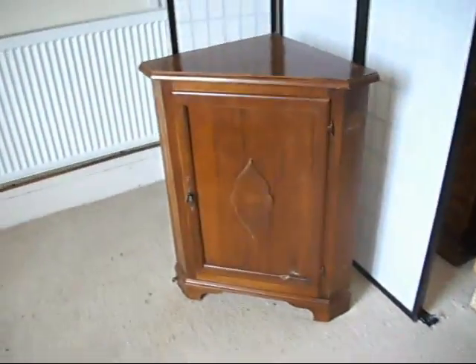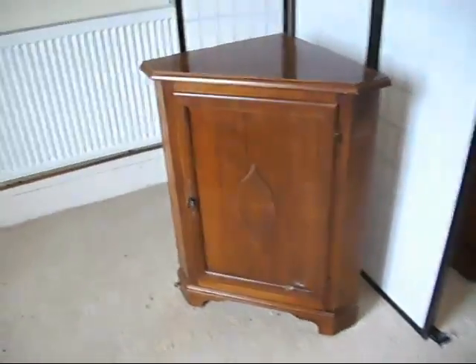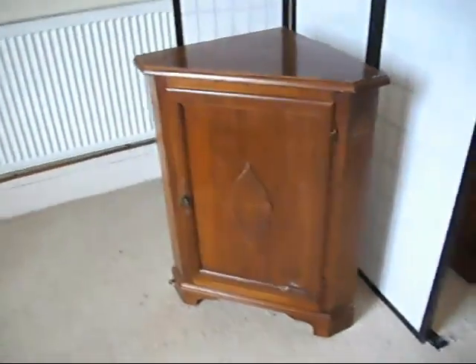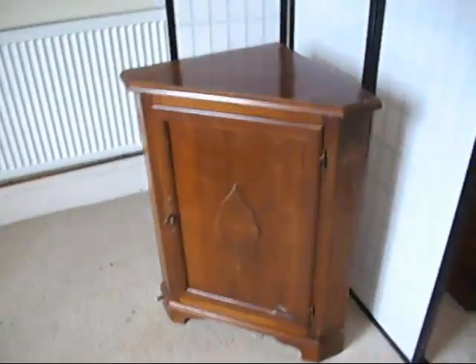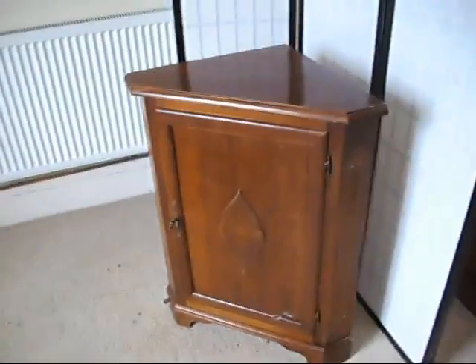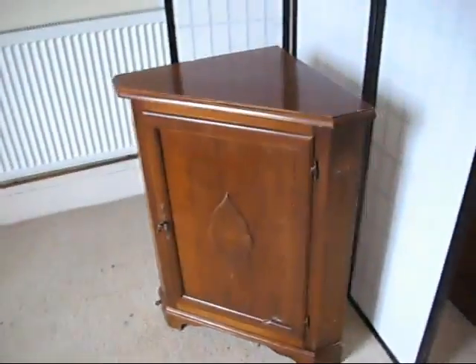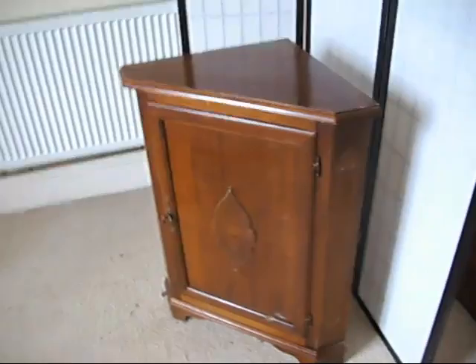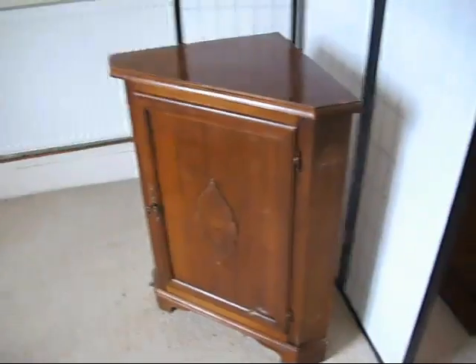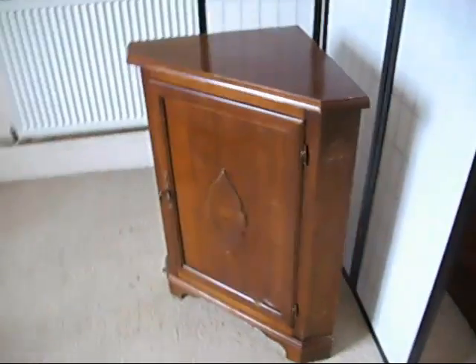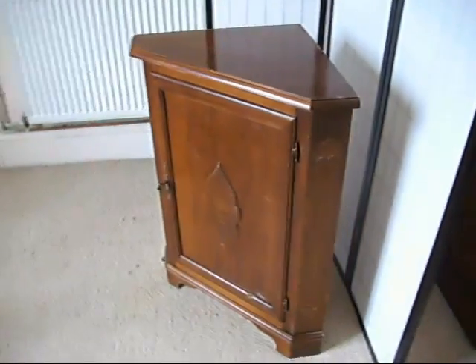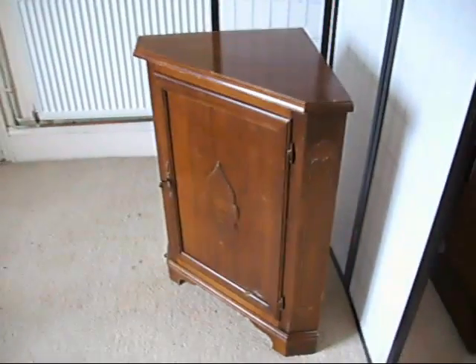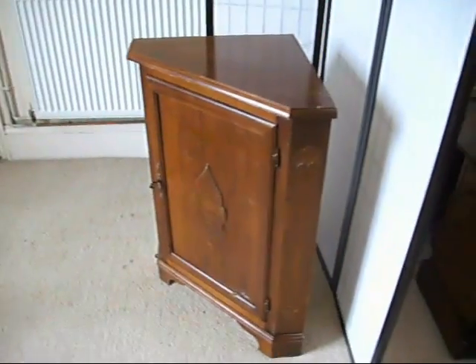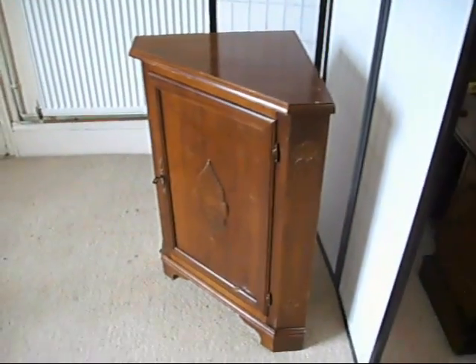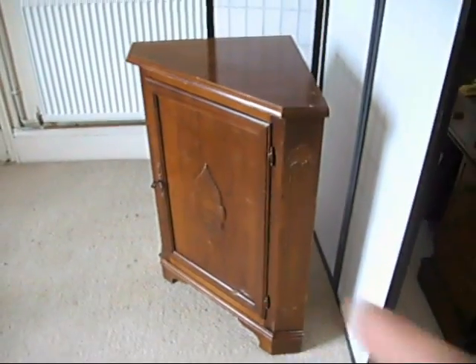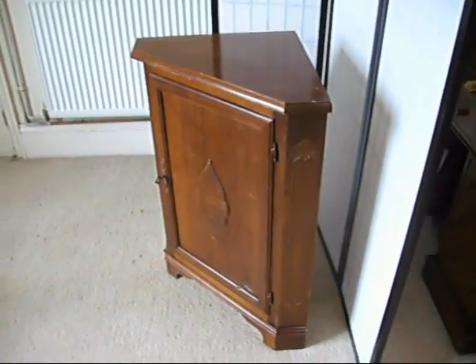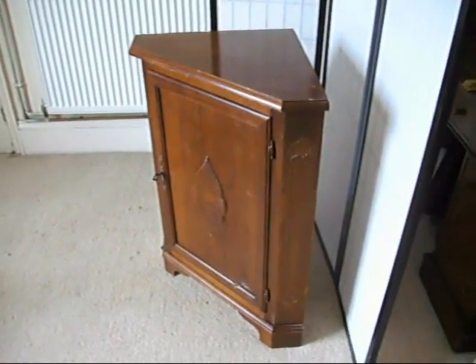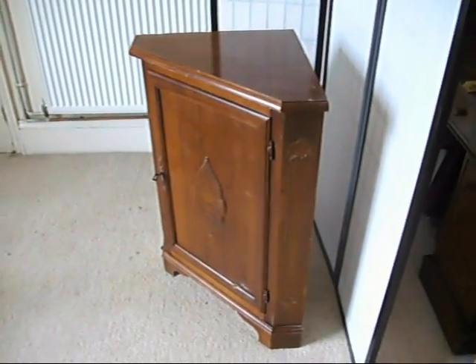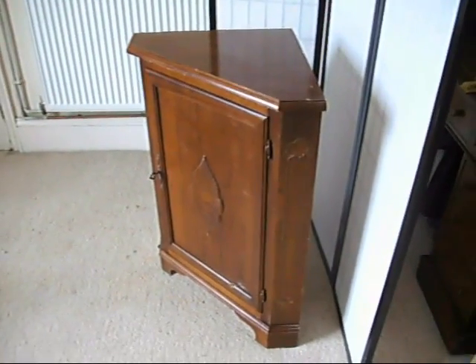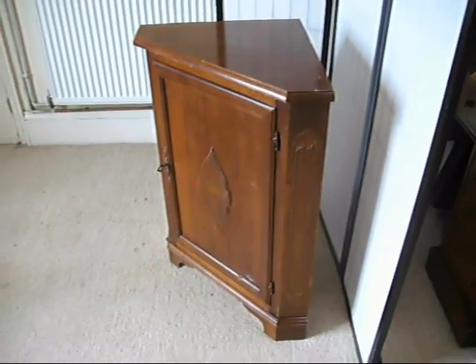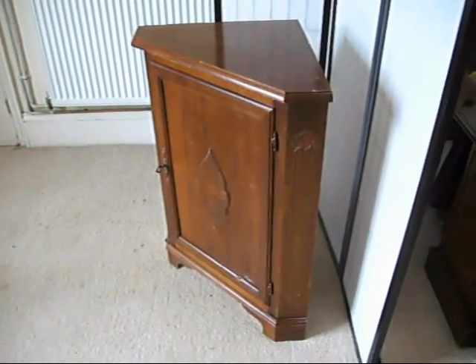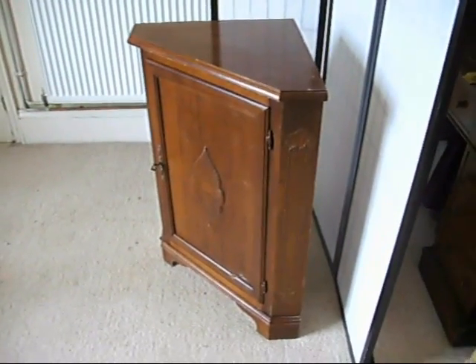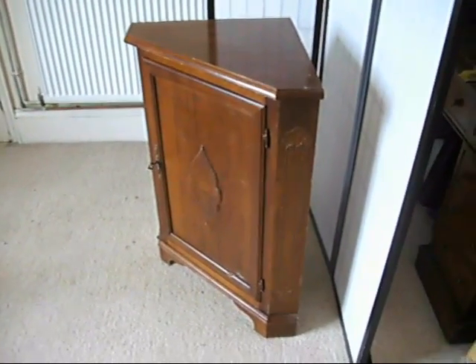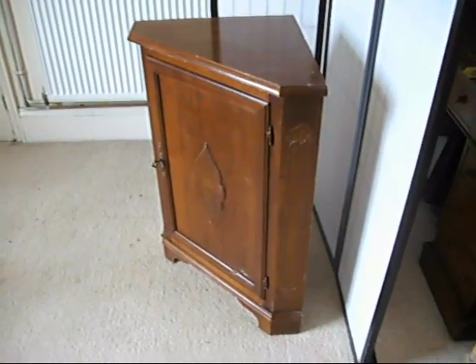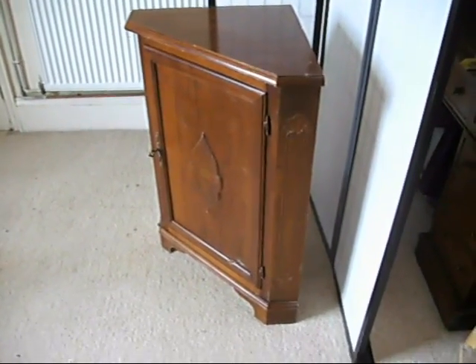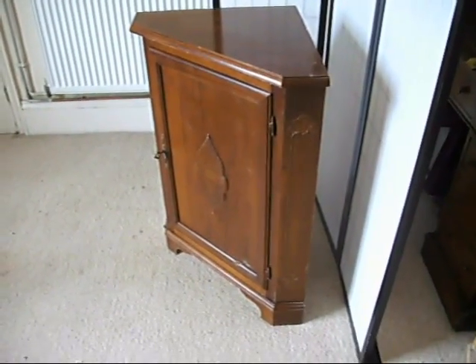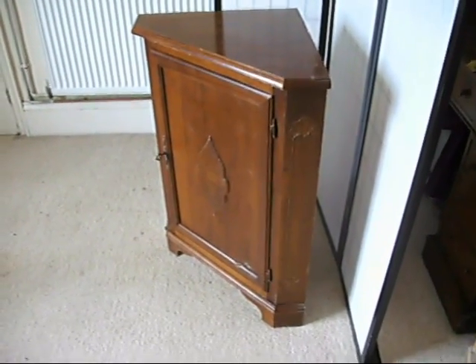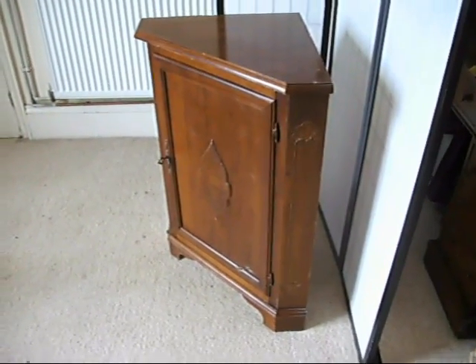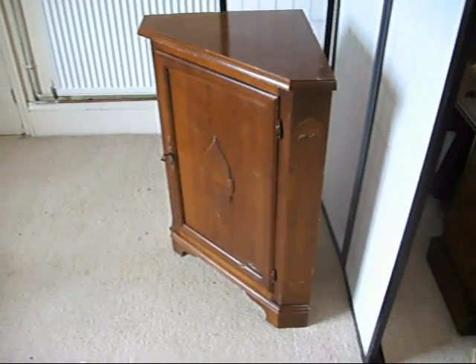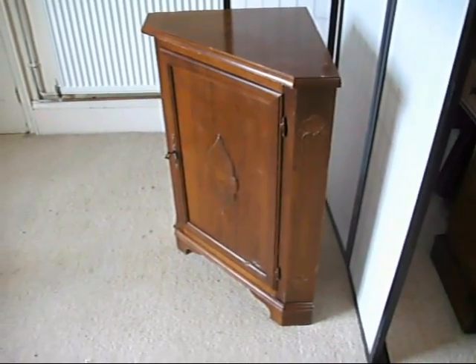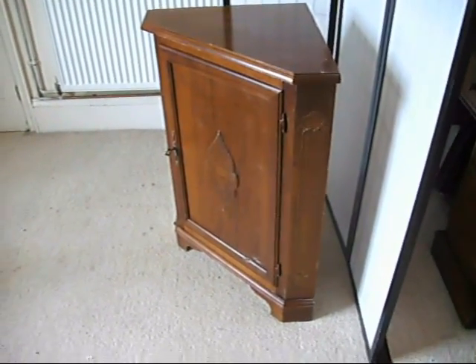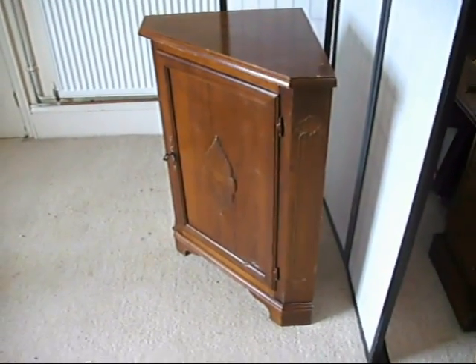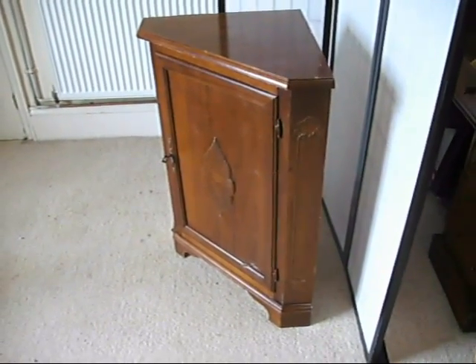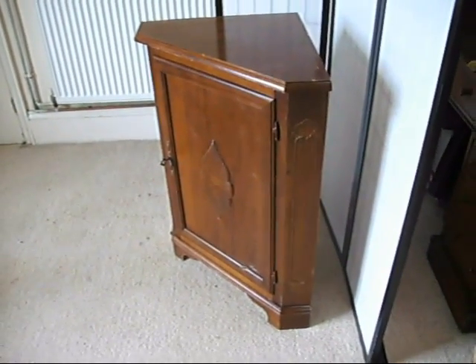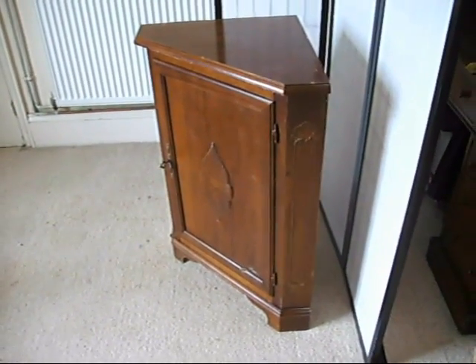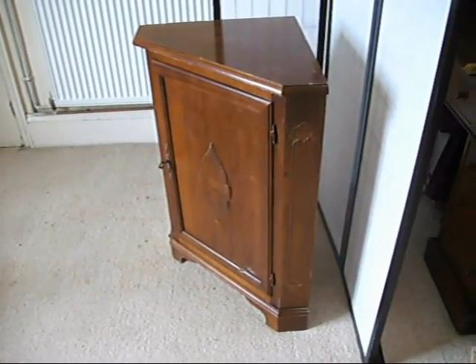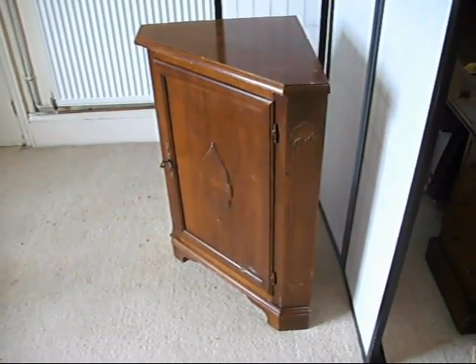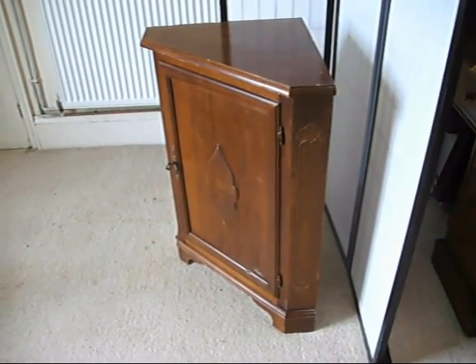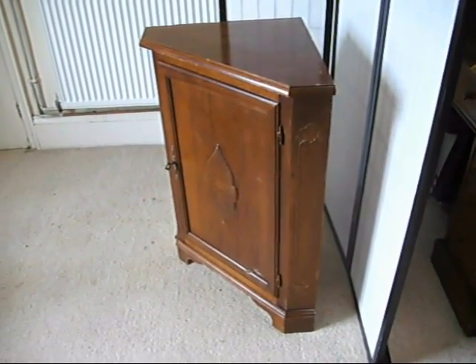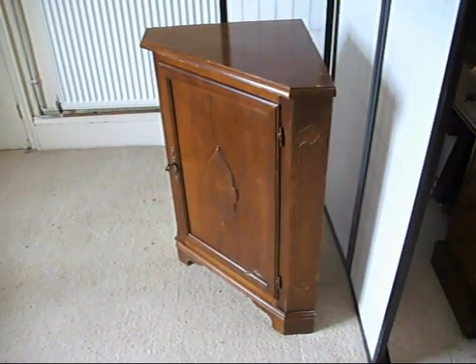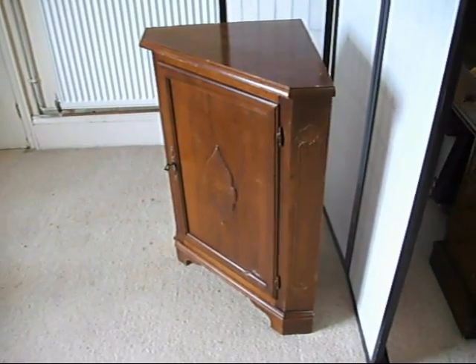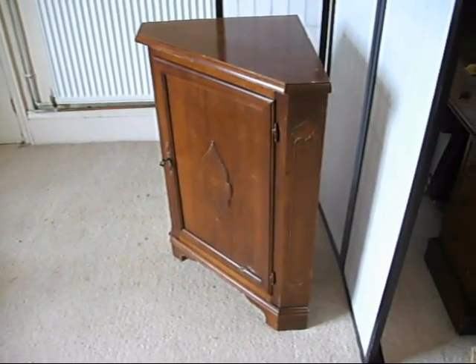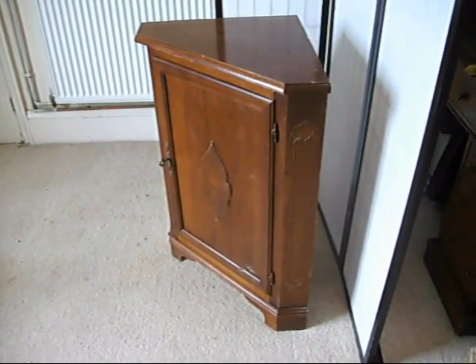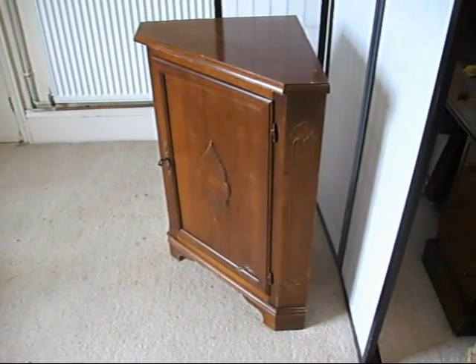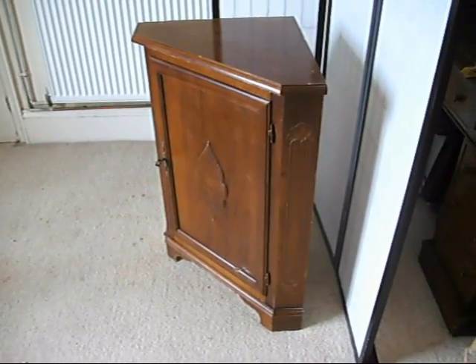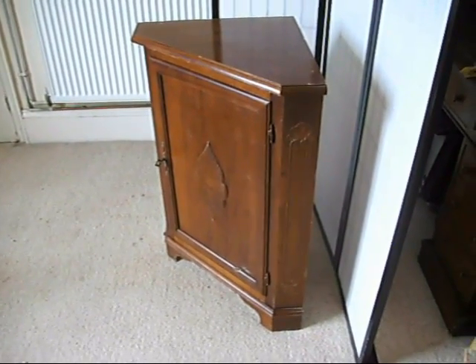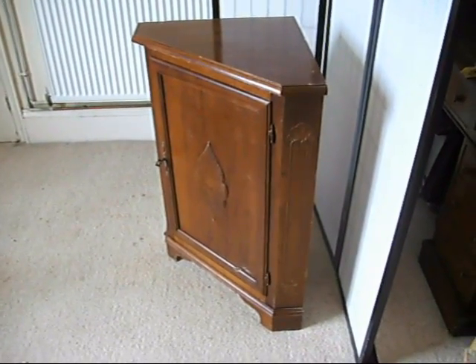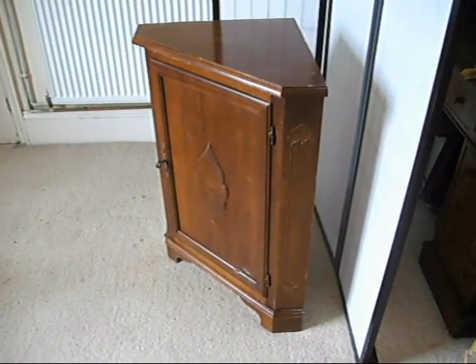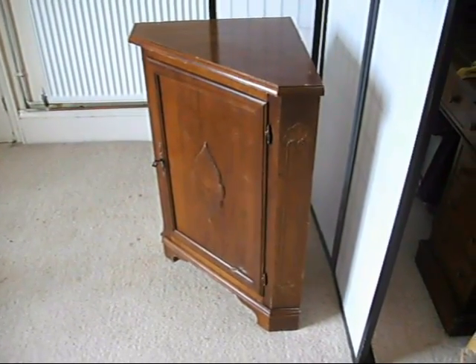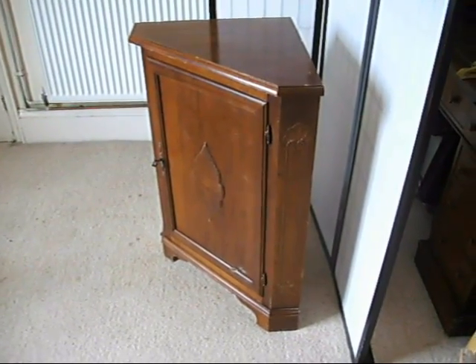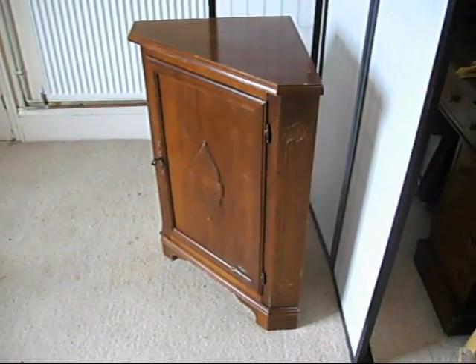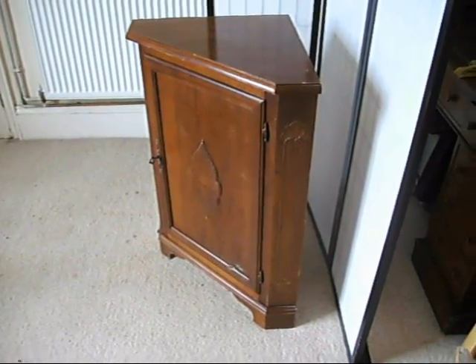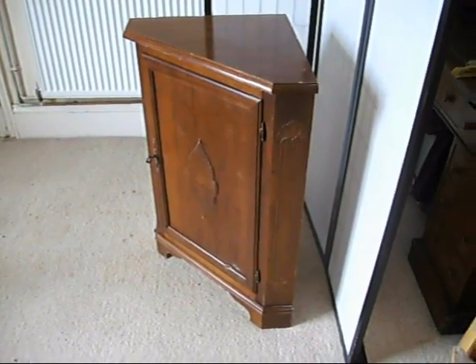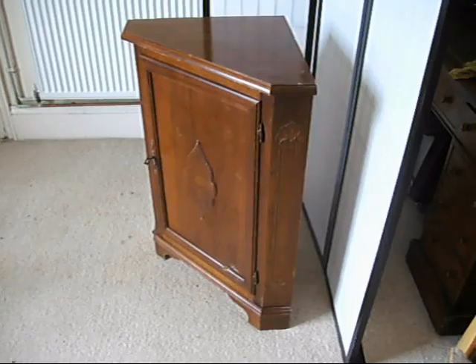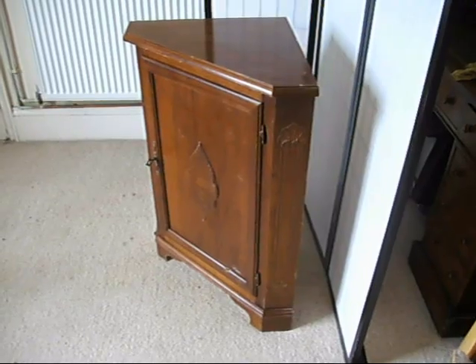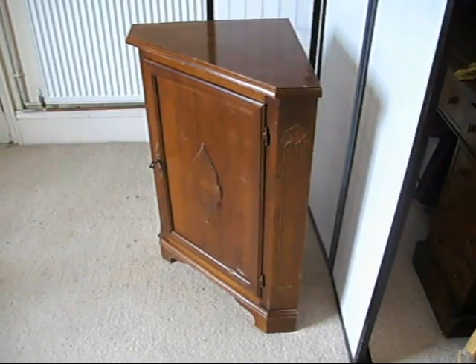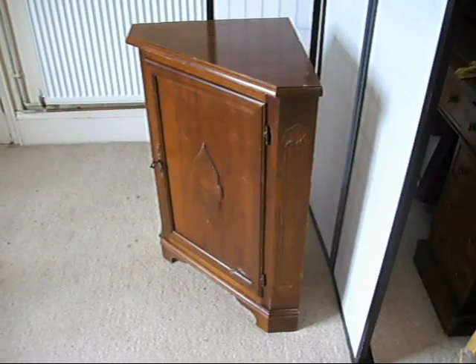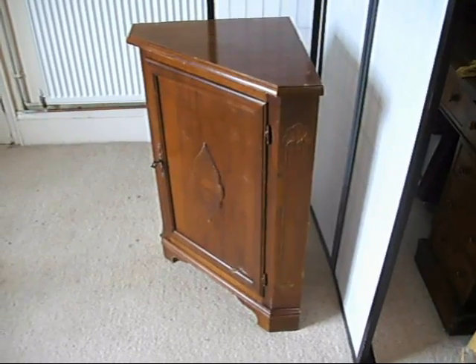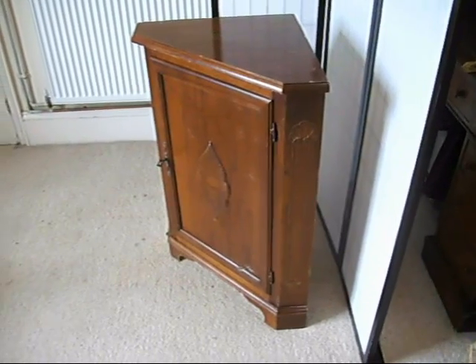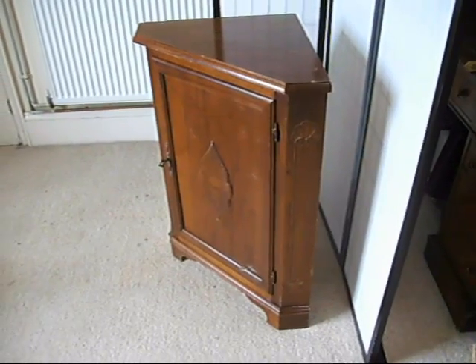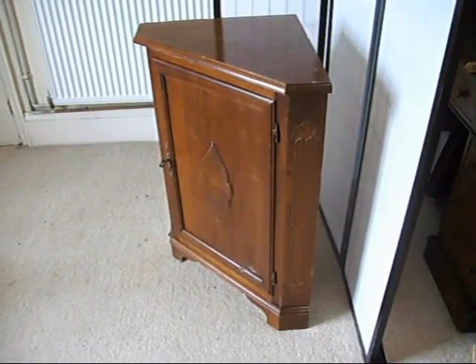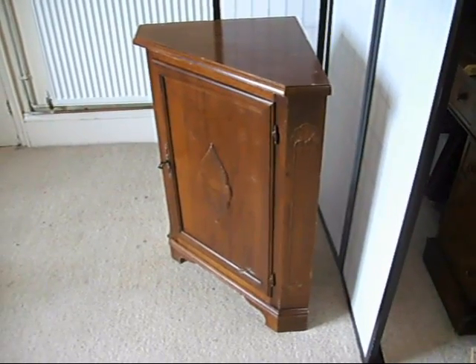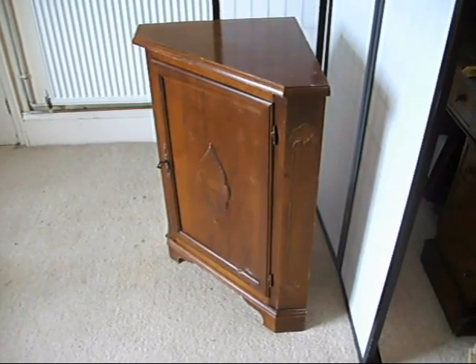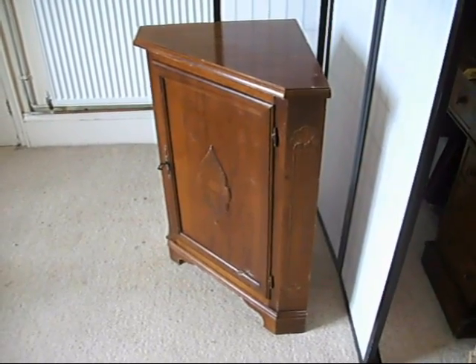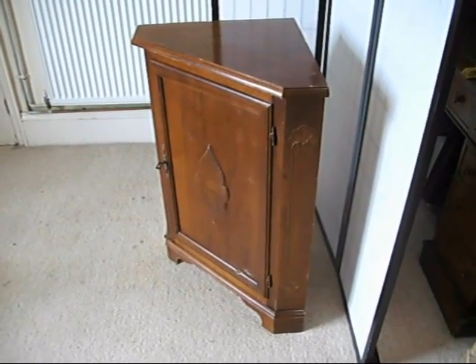Great little corner cabinet at a bargain price. We sell things in other places, so if you want to secure this on eBay, then get a bid in before she's gone.